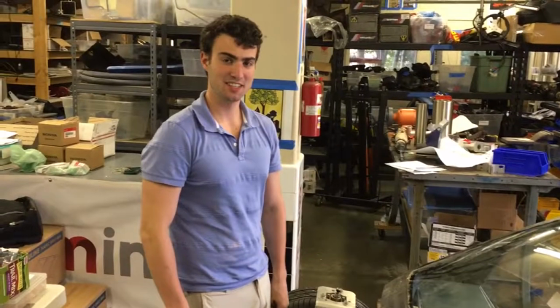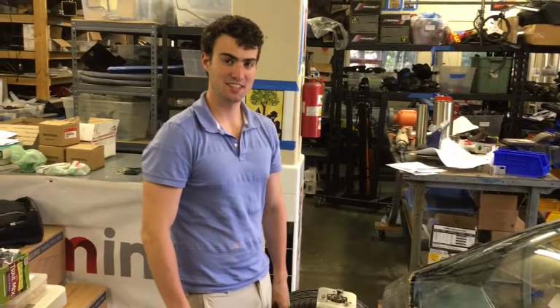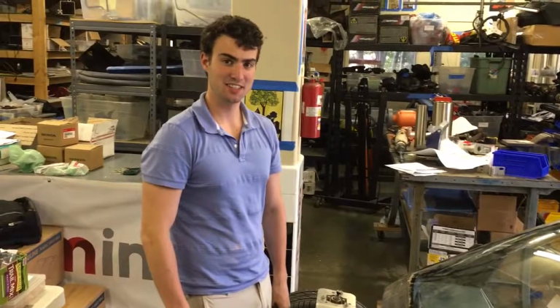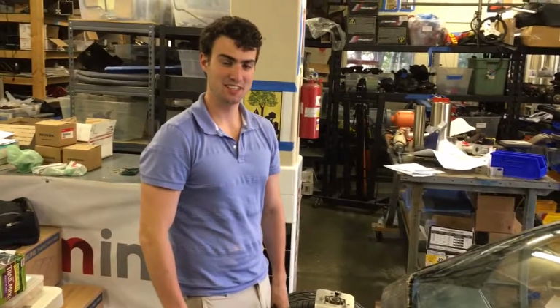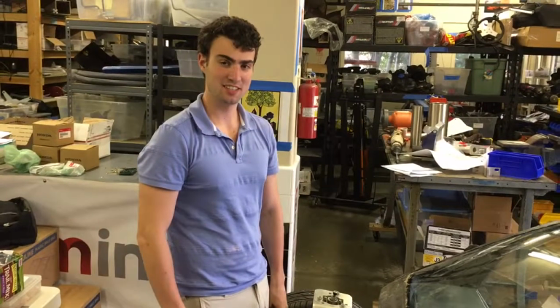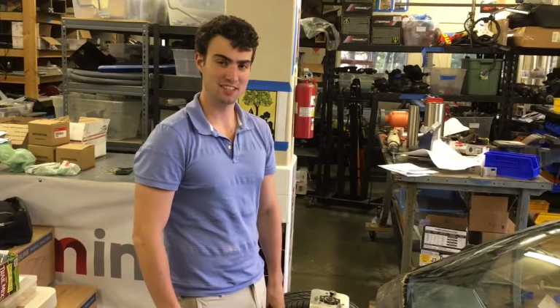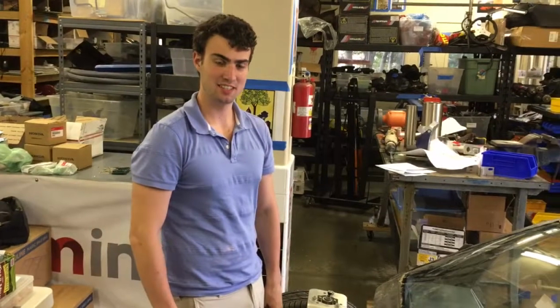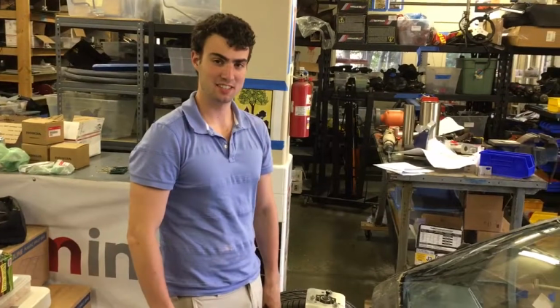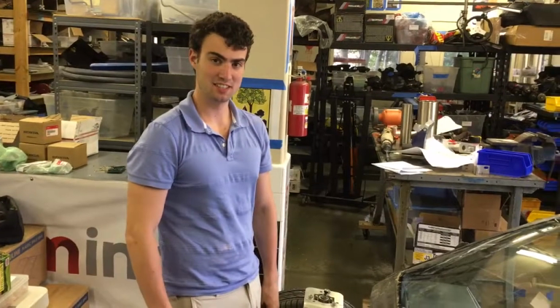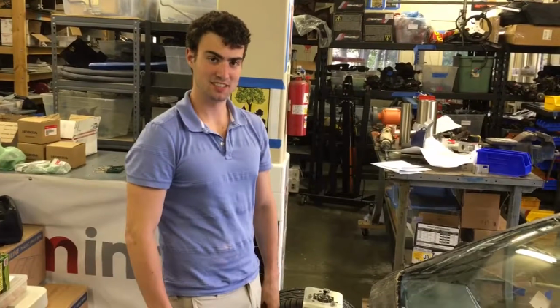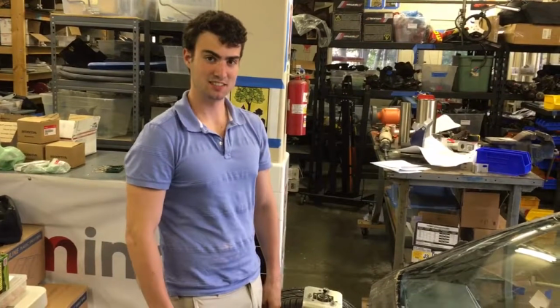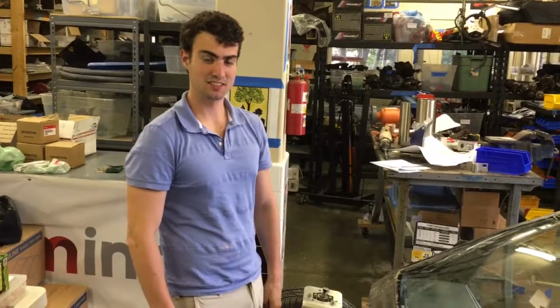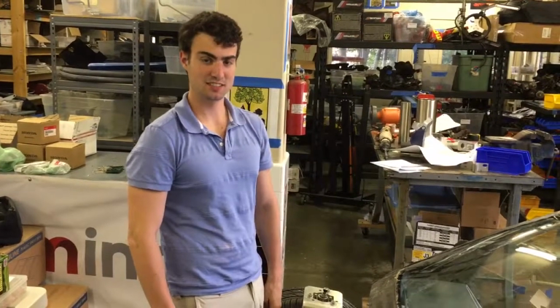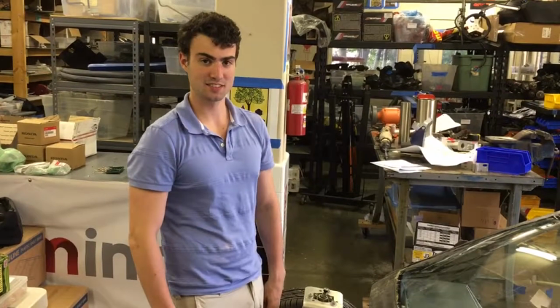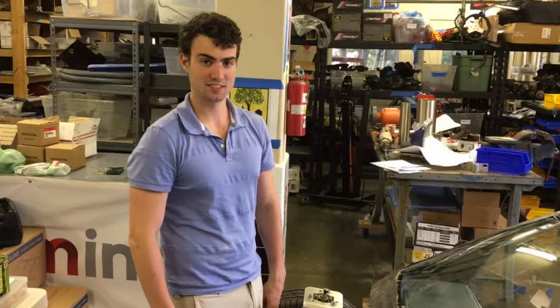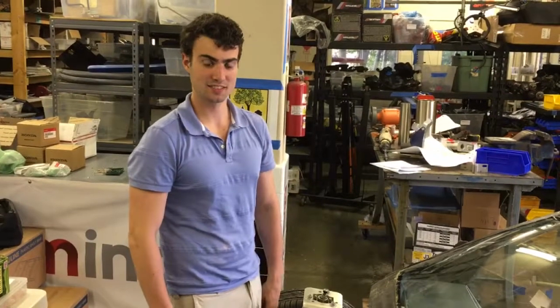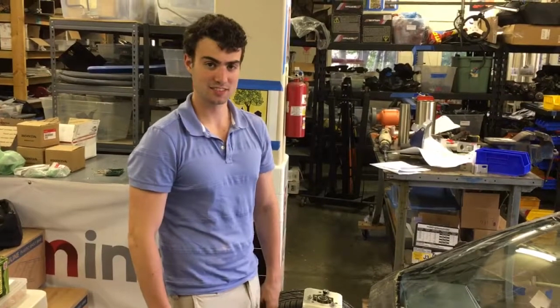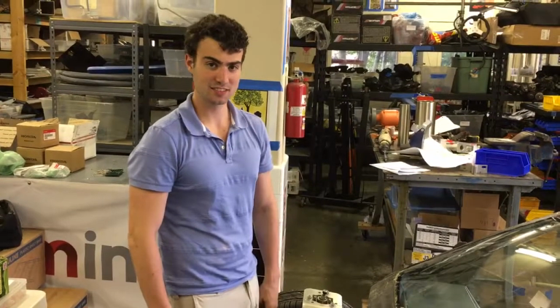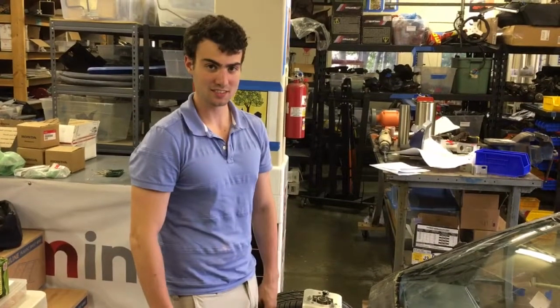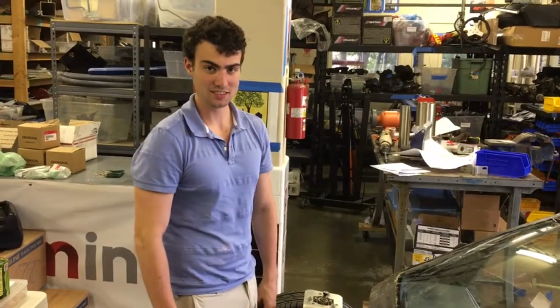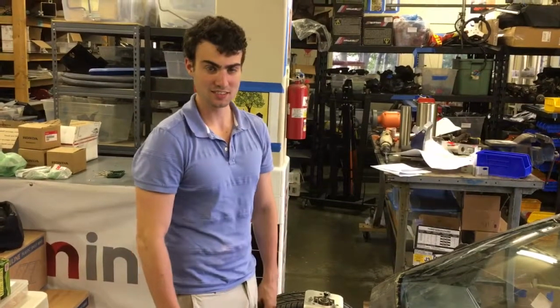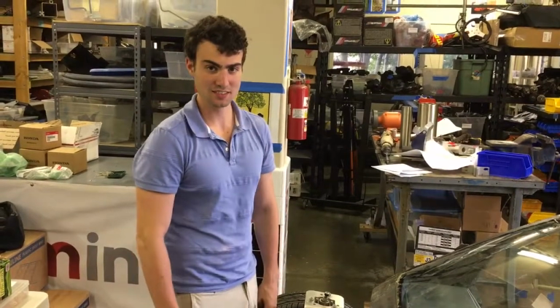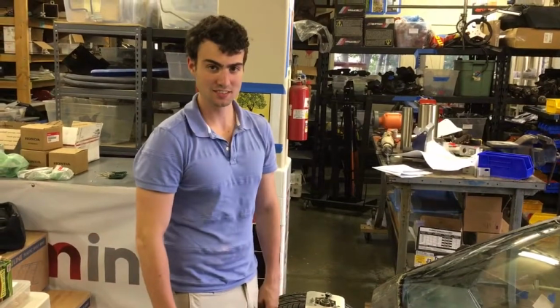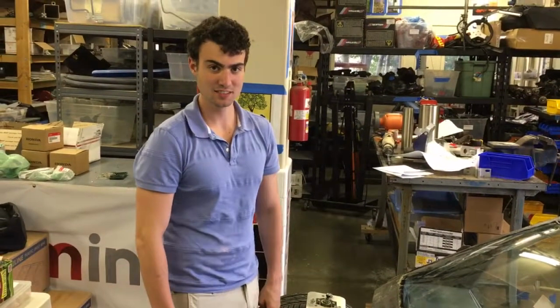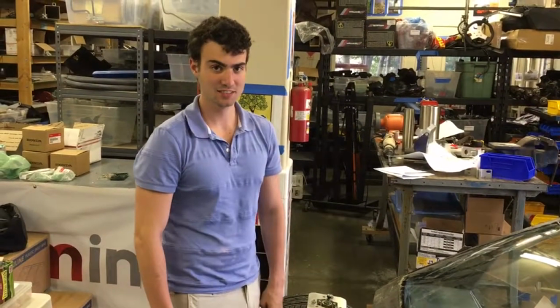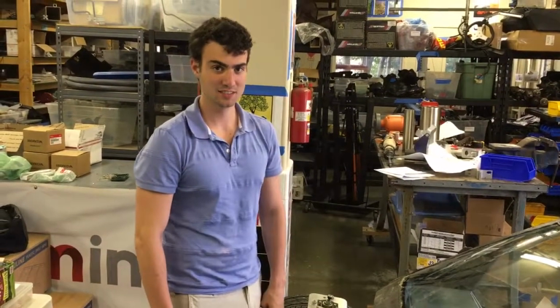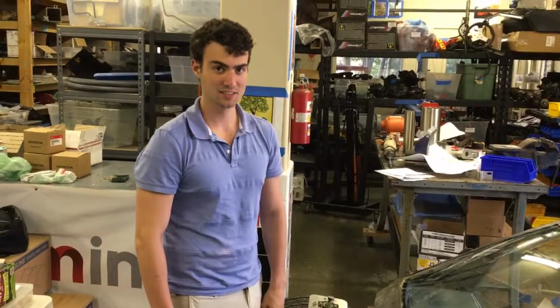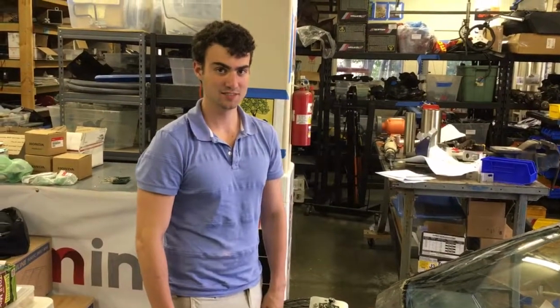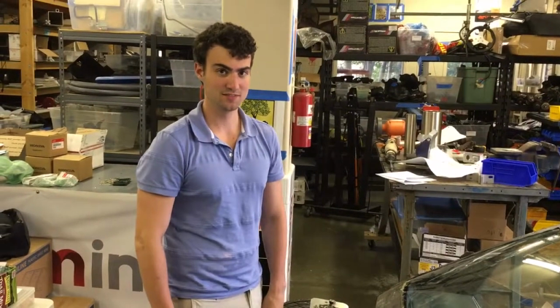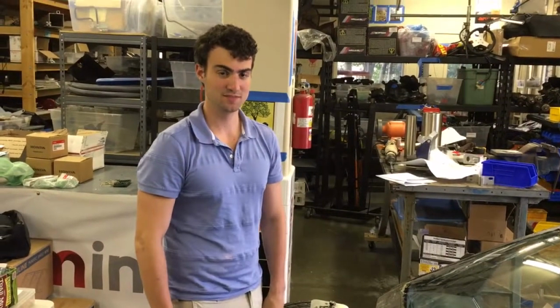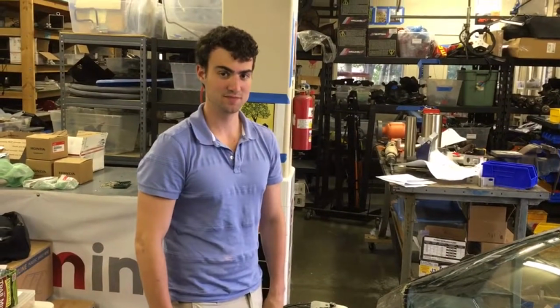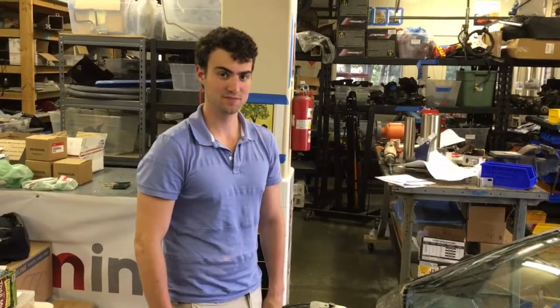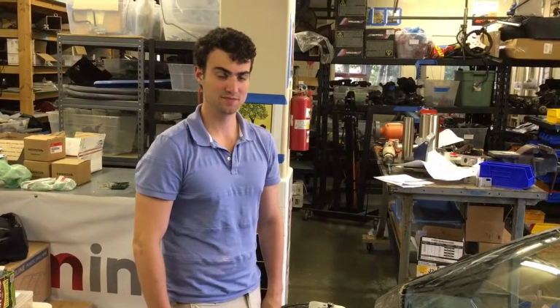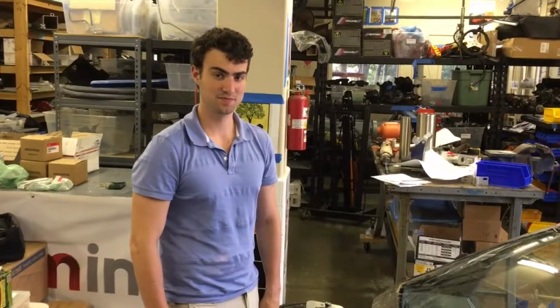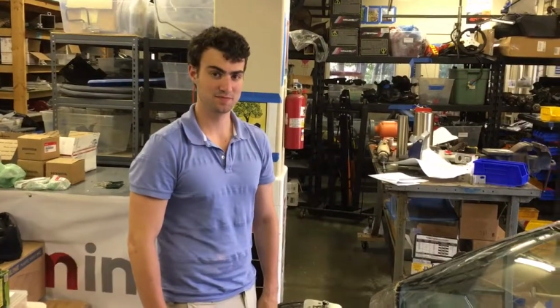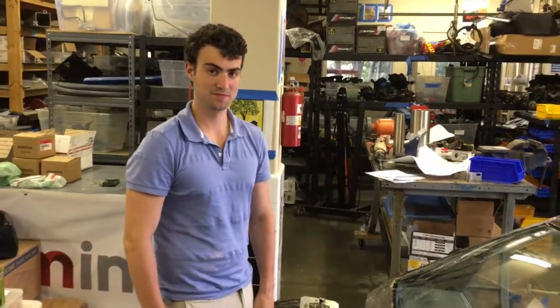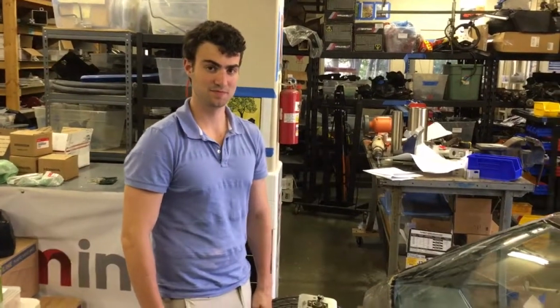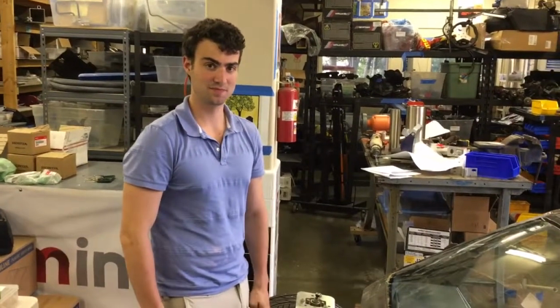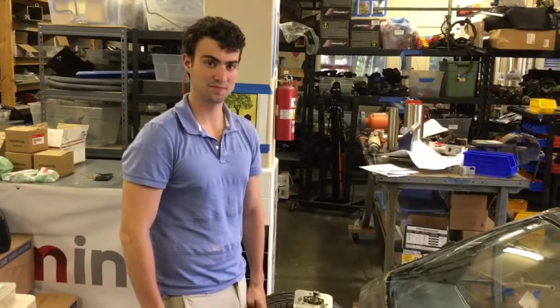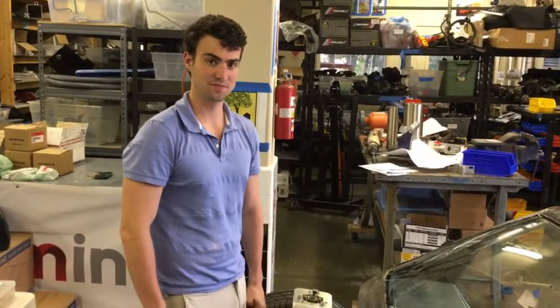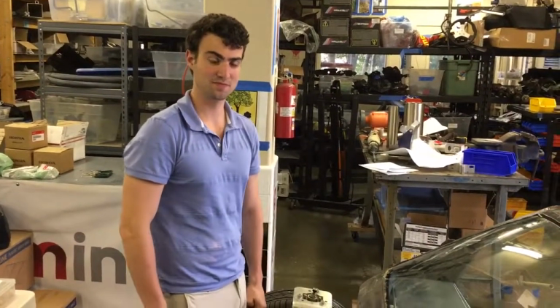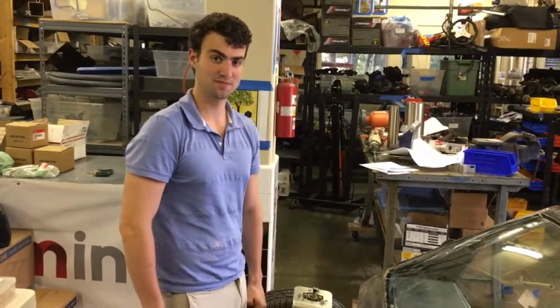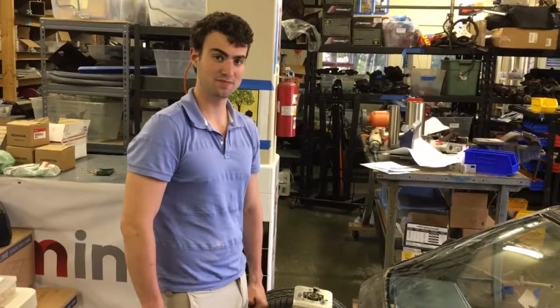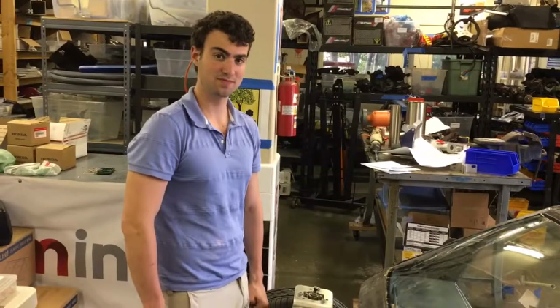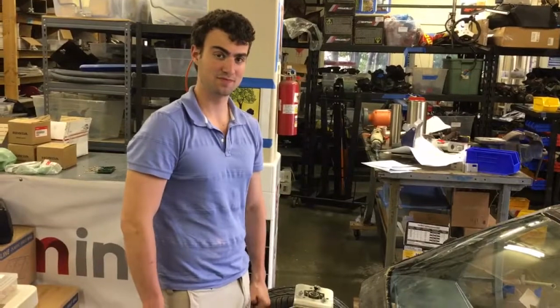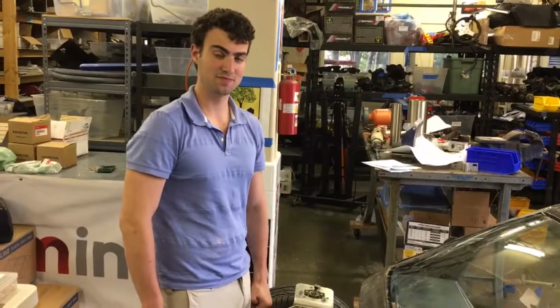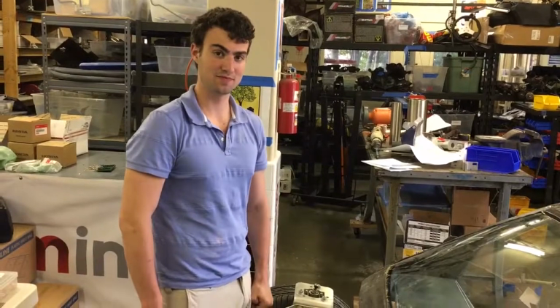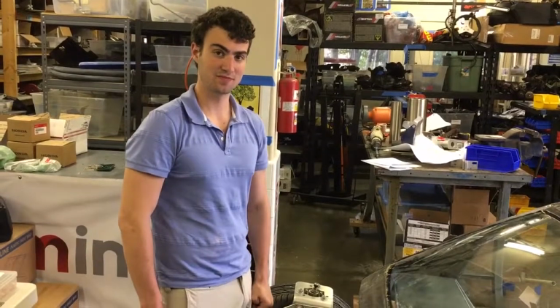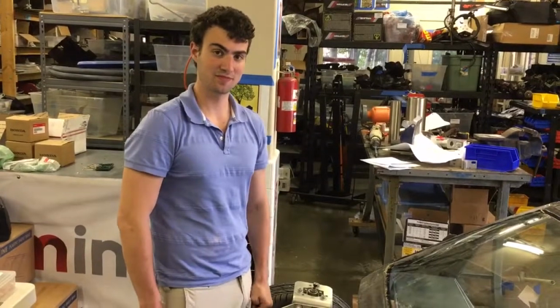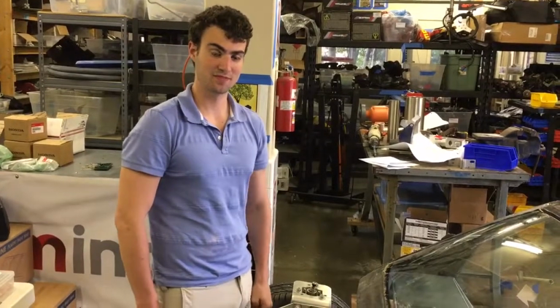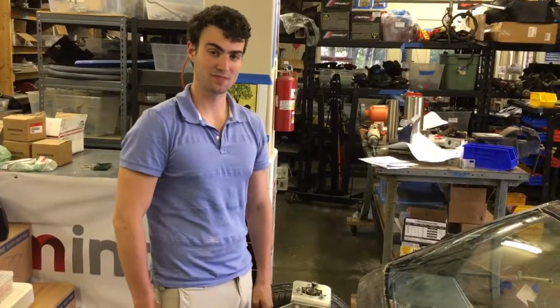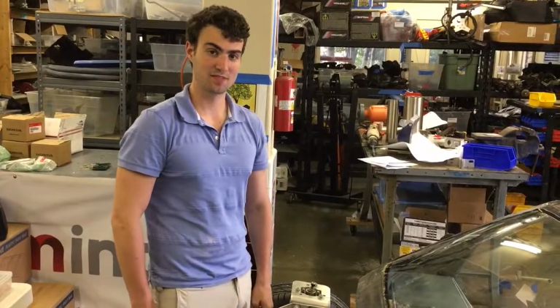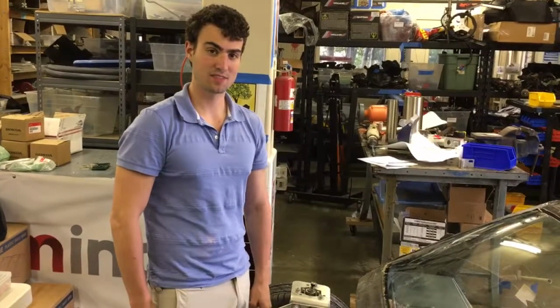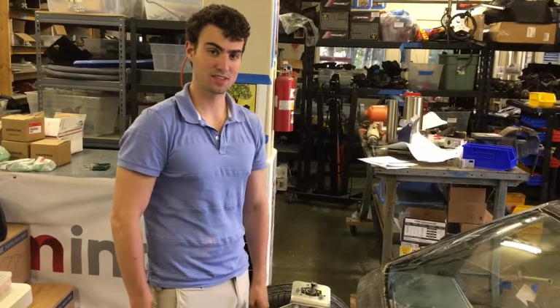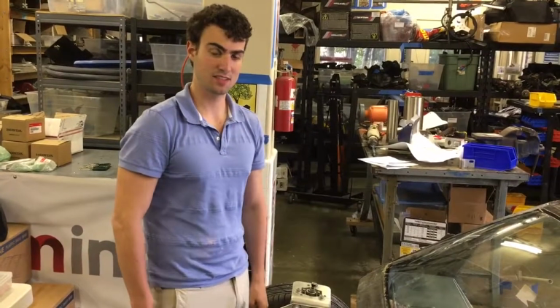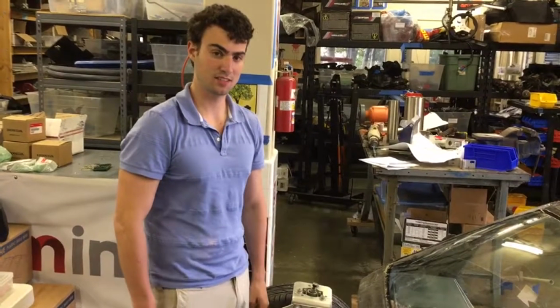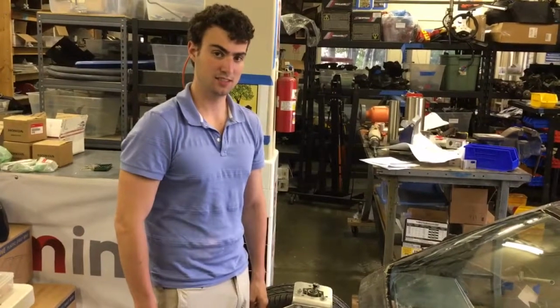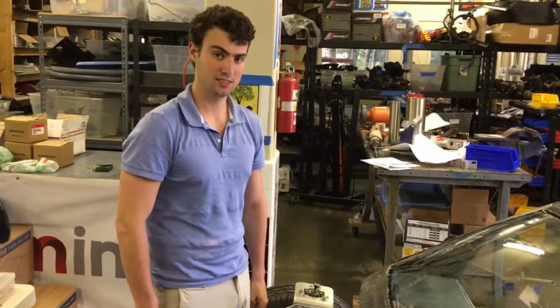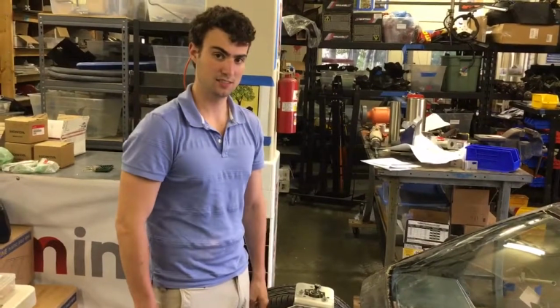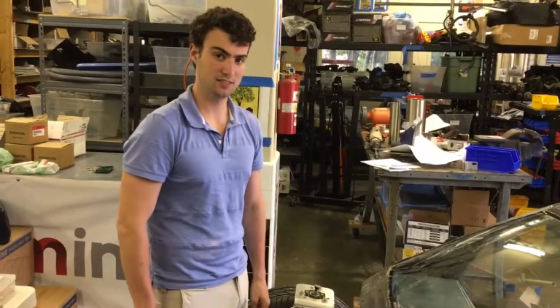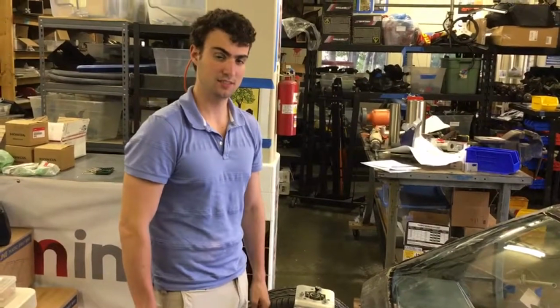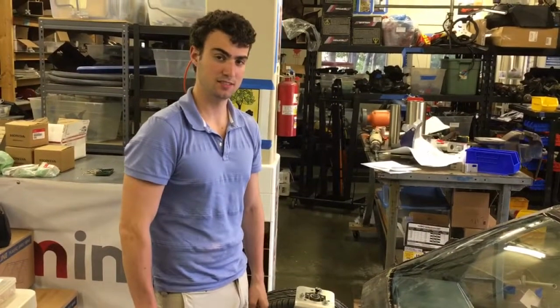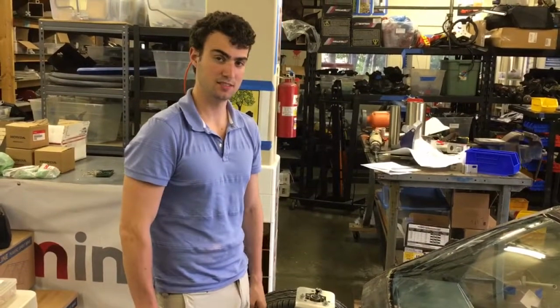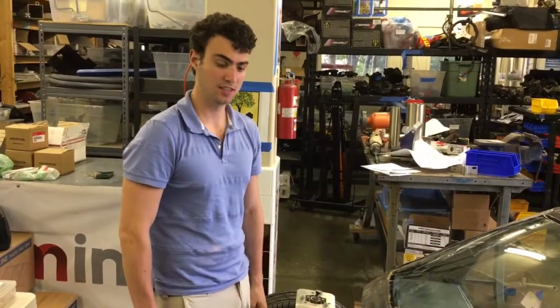August 9th, 2016. Wikispeed, Linwood, Washington, United States shop. Jackson Rudd is going to show us how to wire up an Arduino to the accelerator pedal.